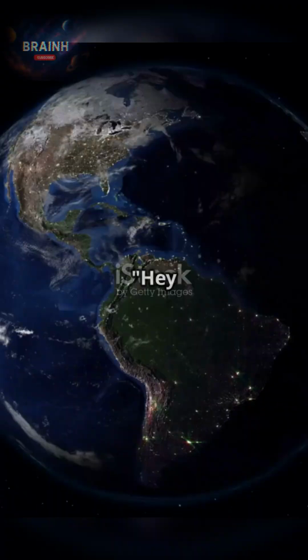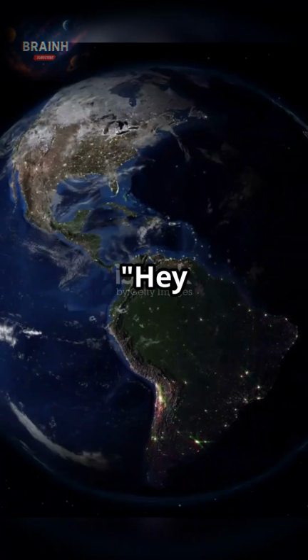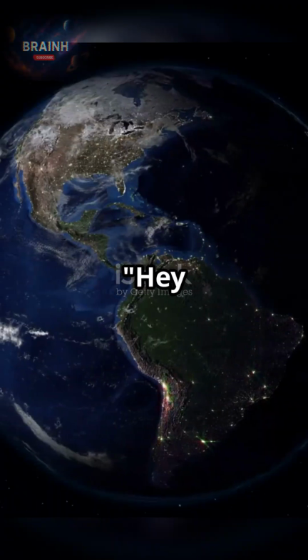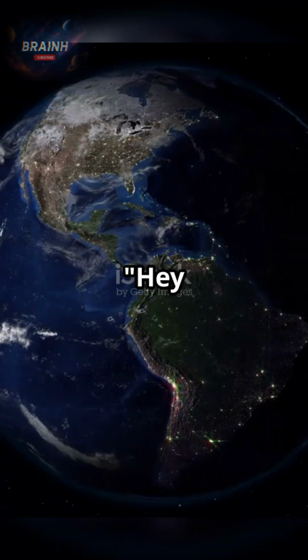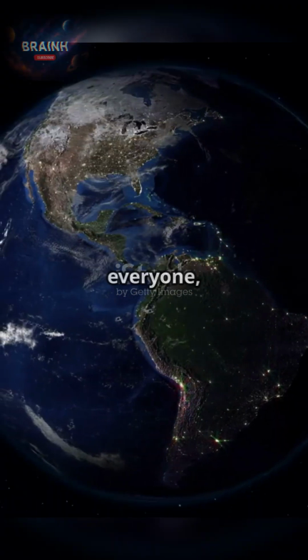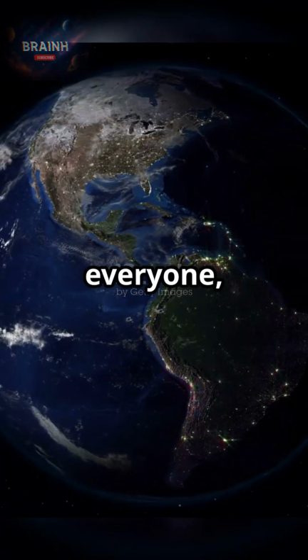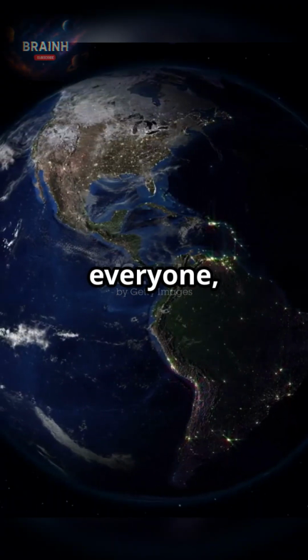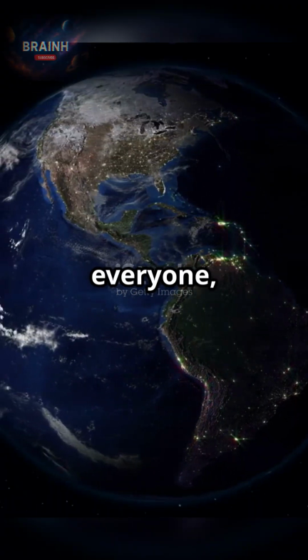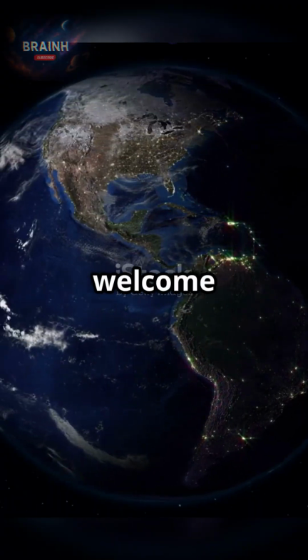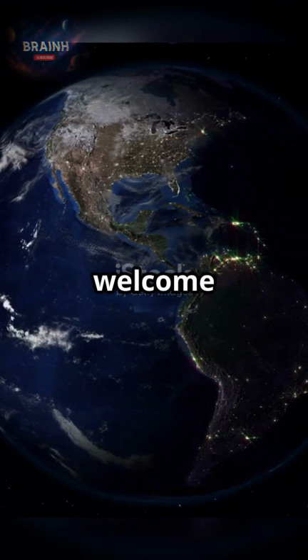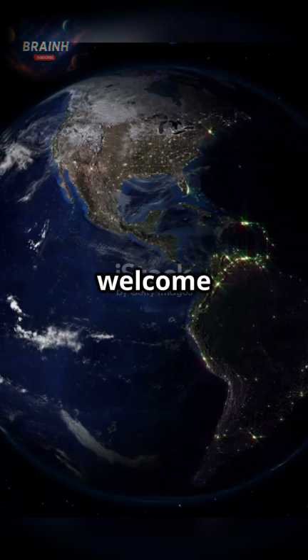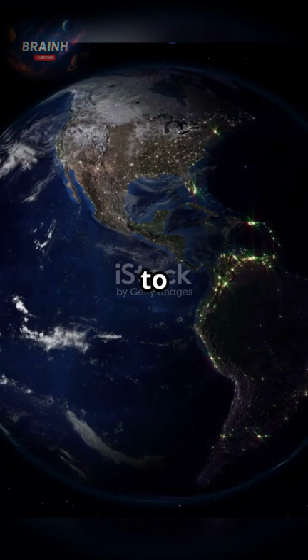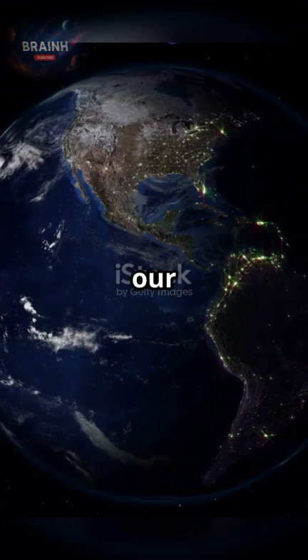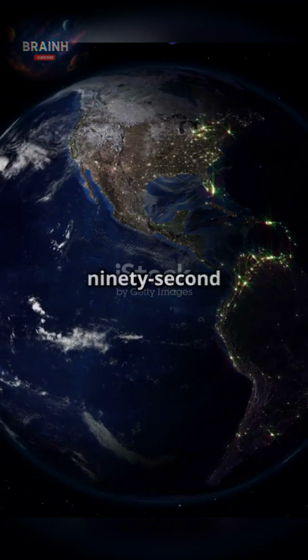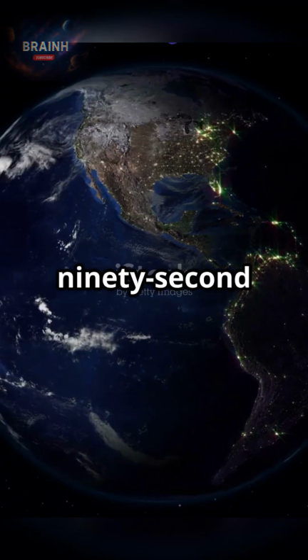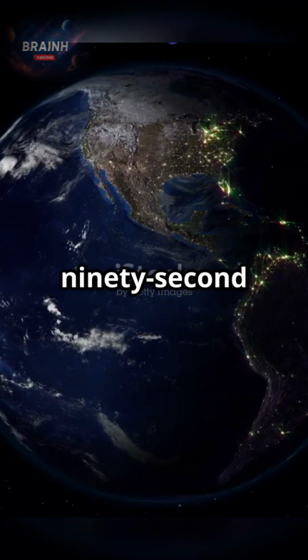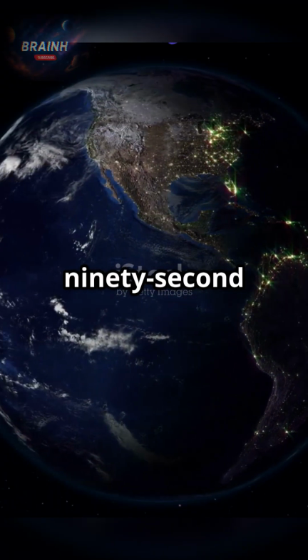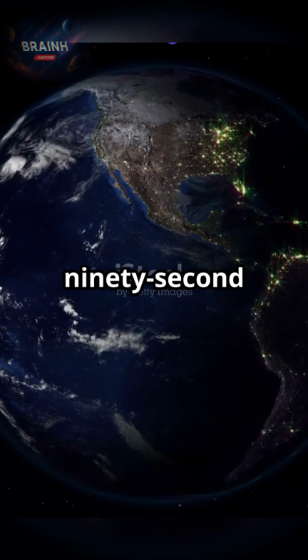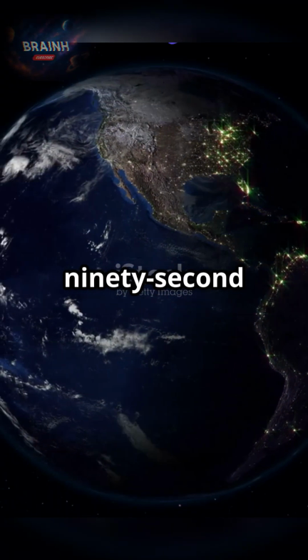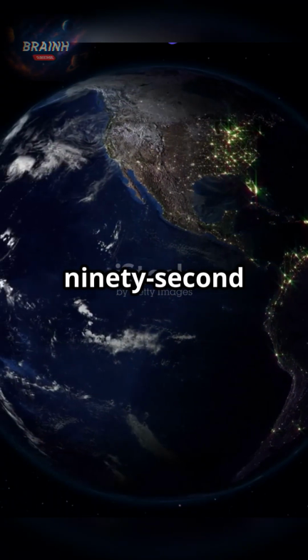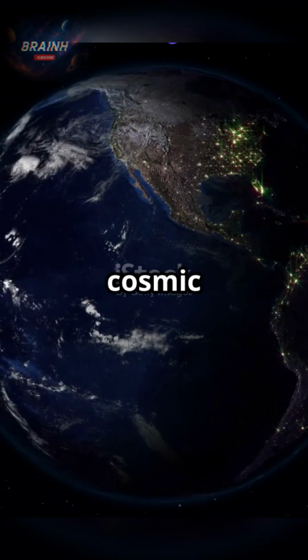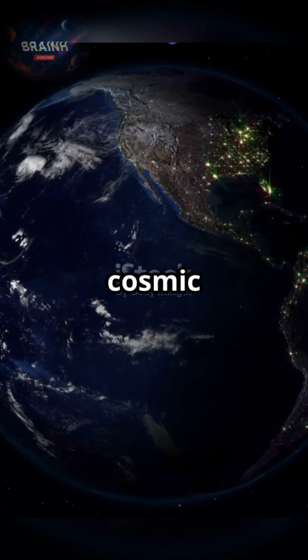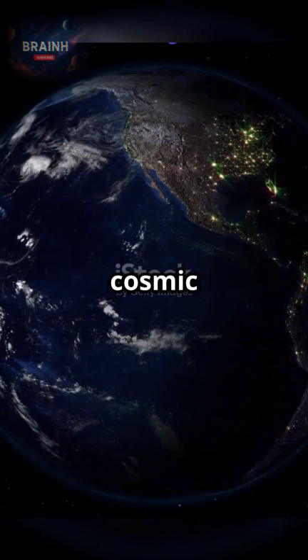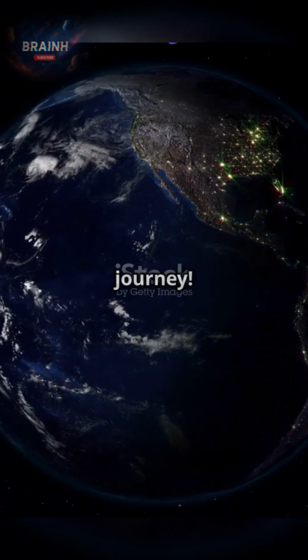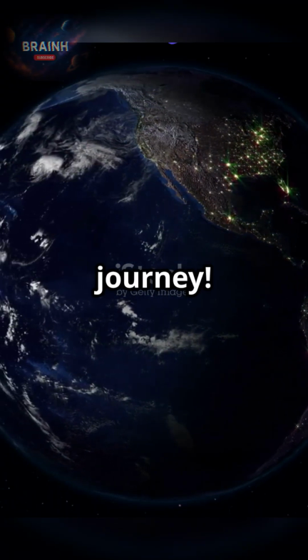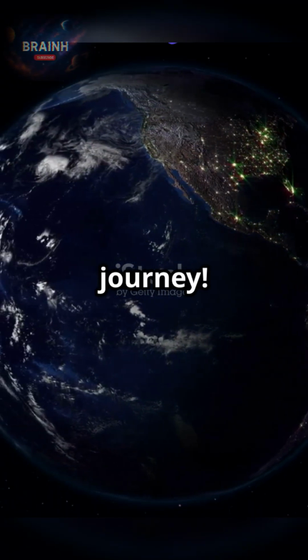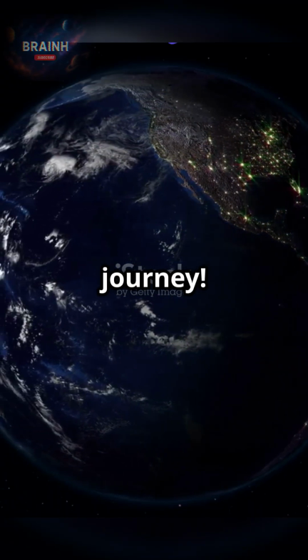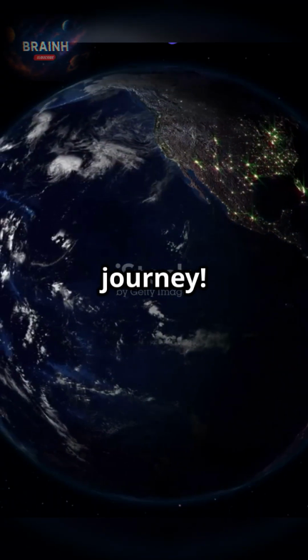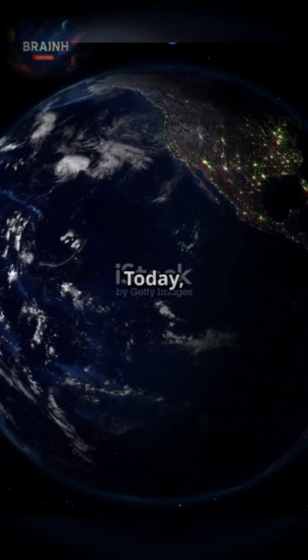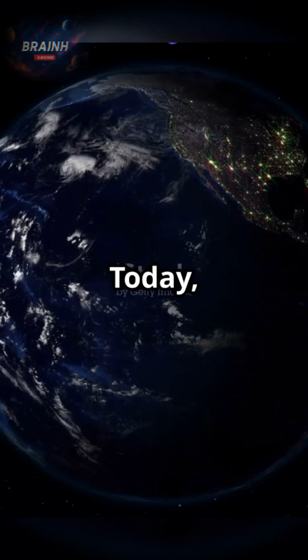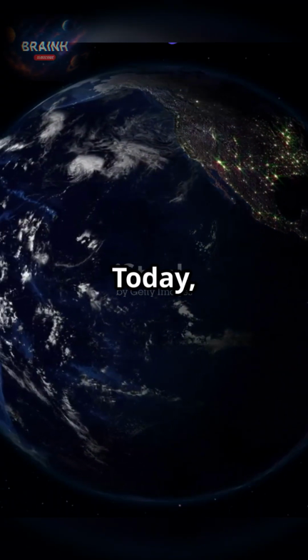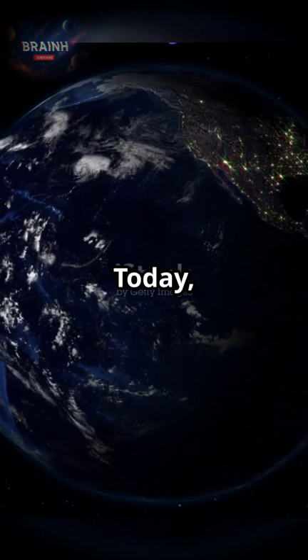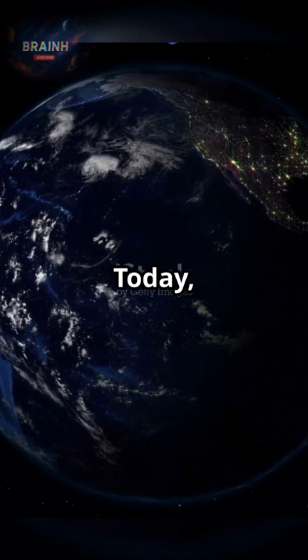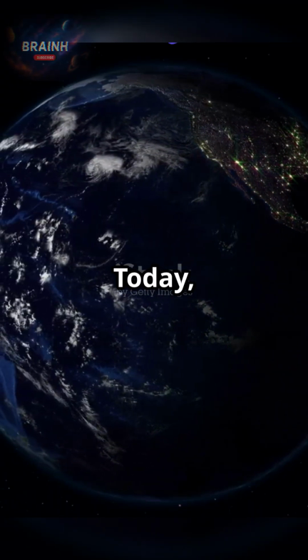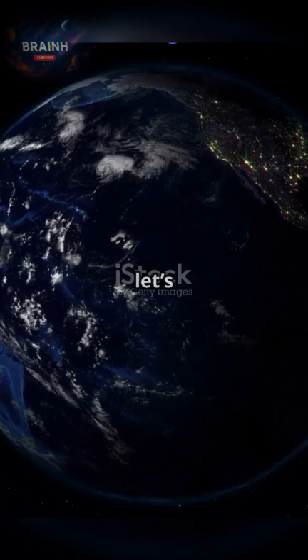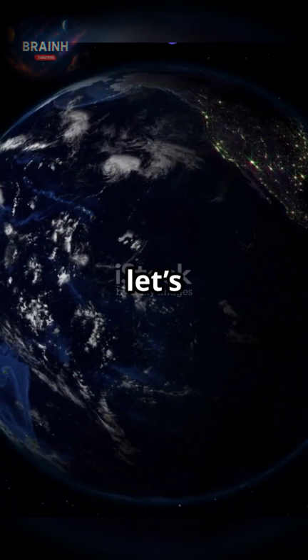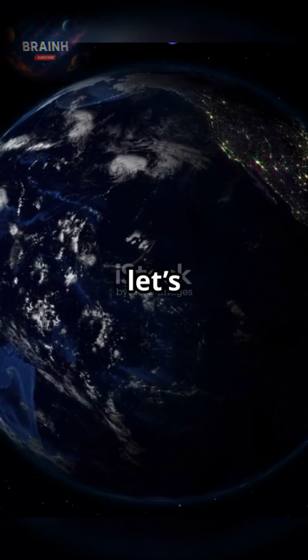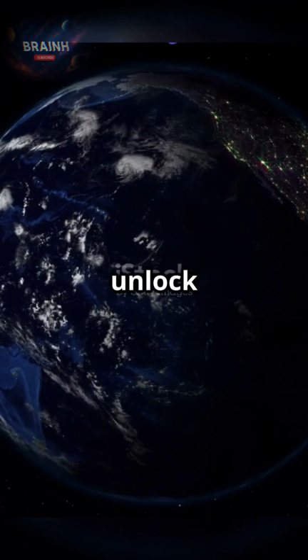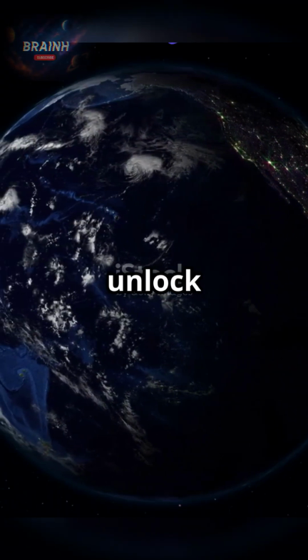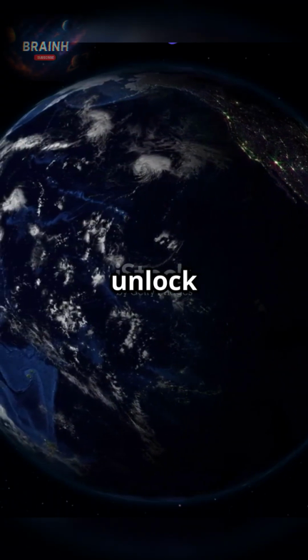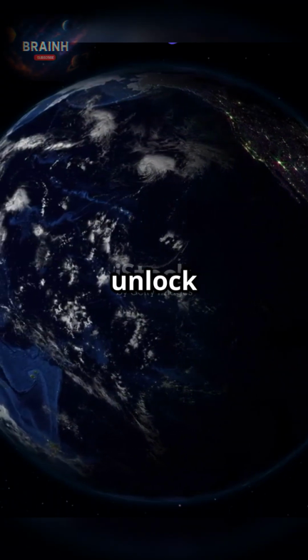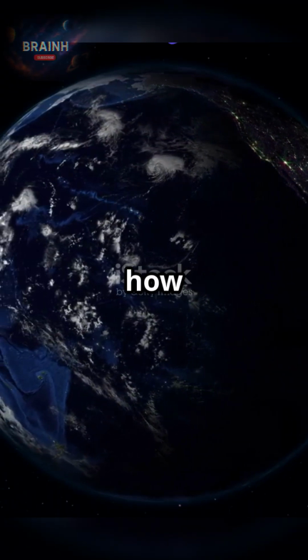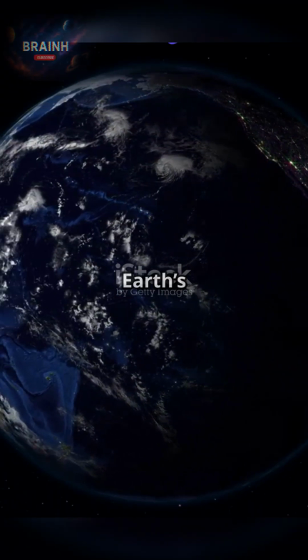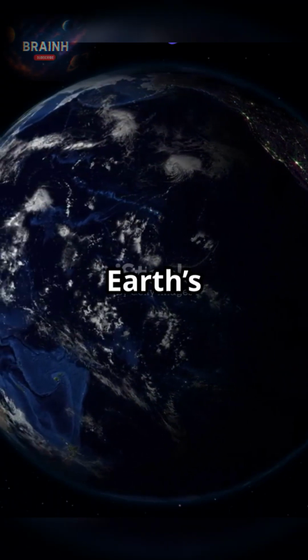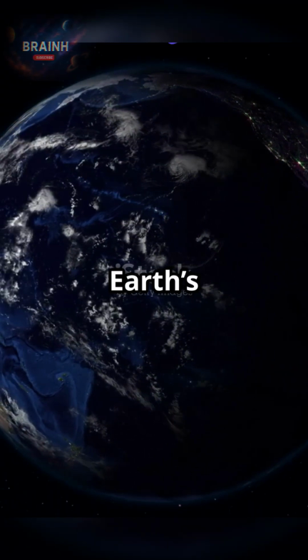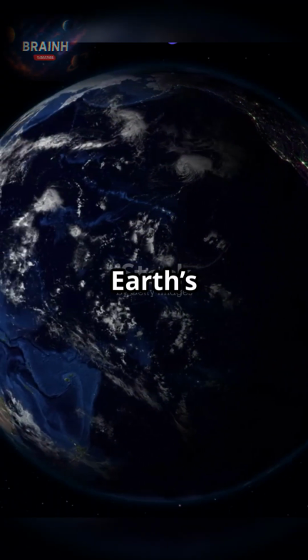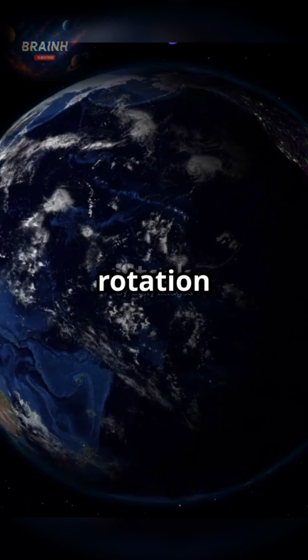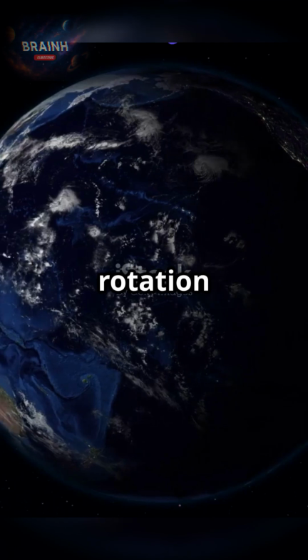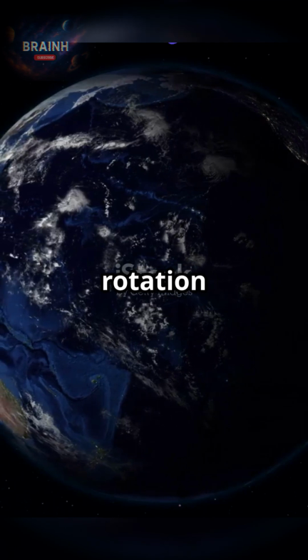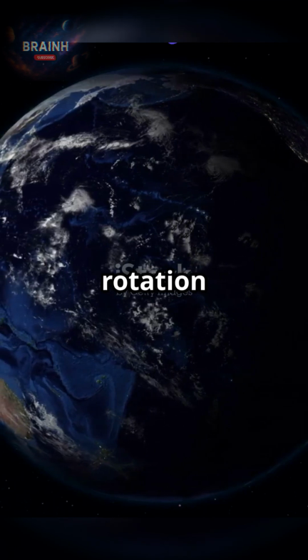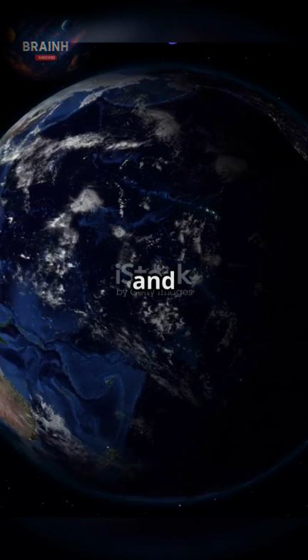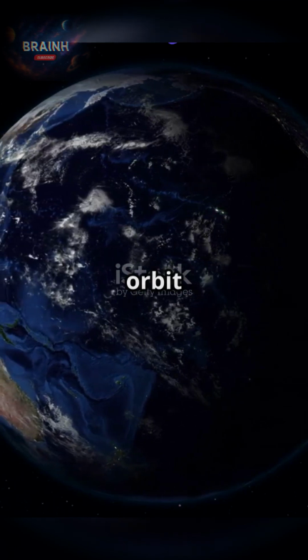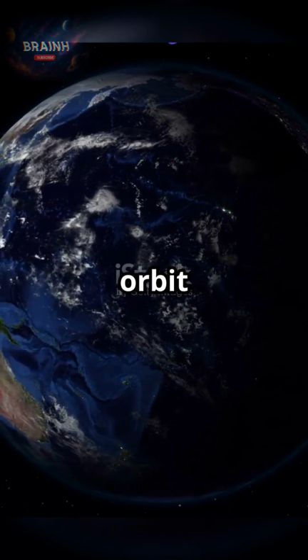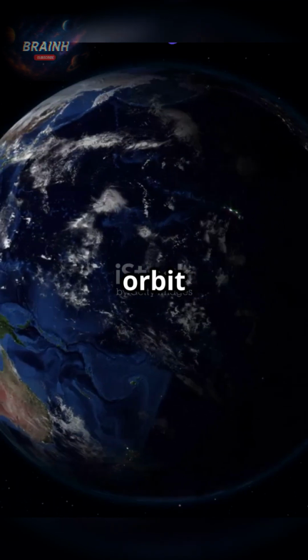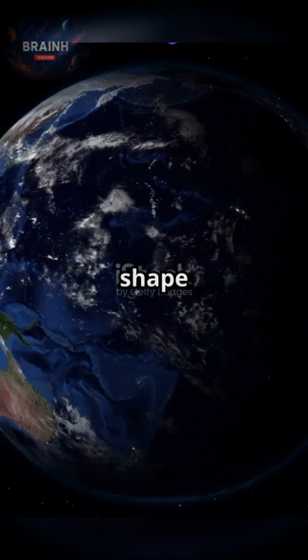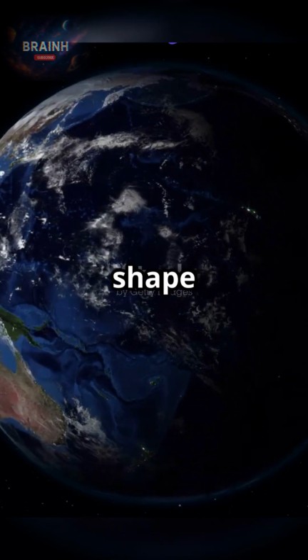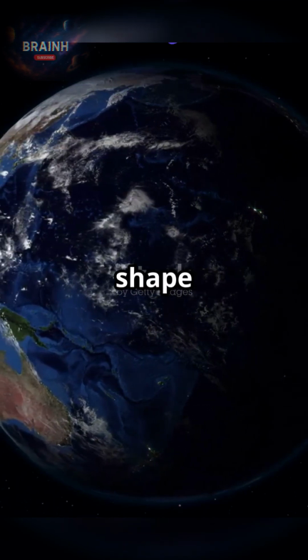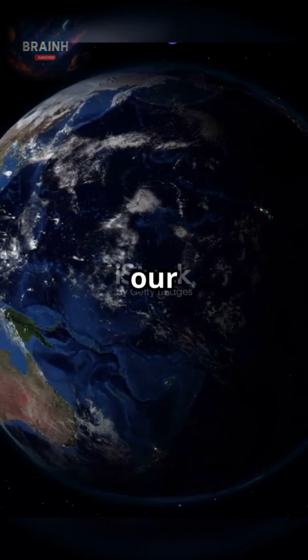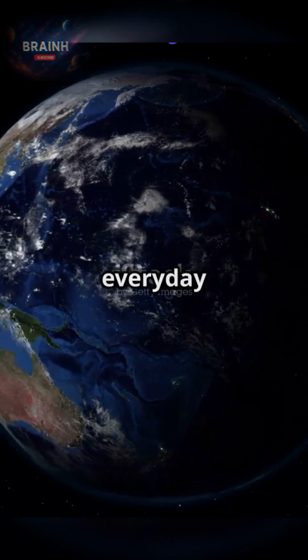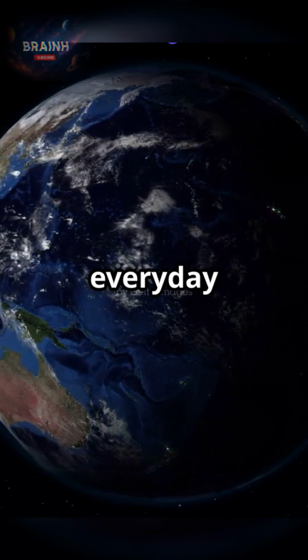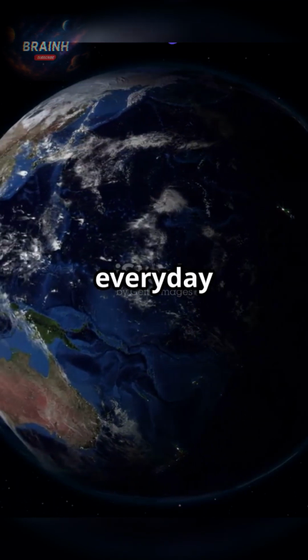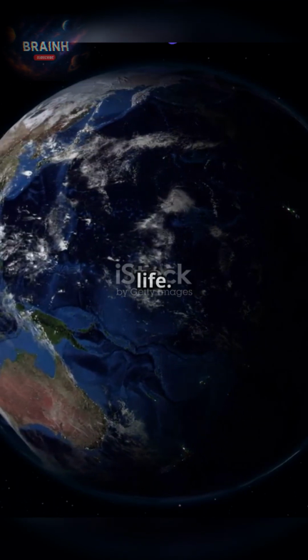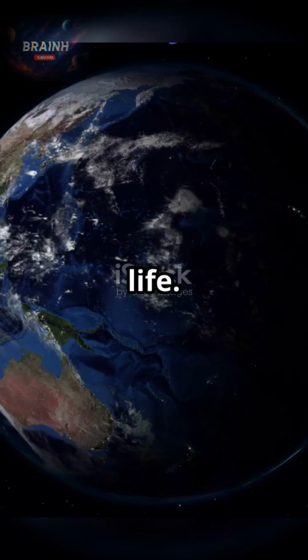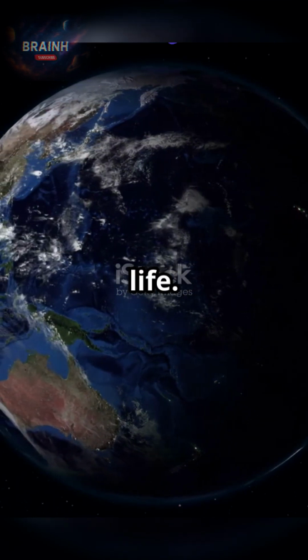Hey everyone, welcome to our 90-second cosmic journey. Today, let's unlock how Earth's rotation and orbit shape our everyday life.